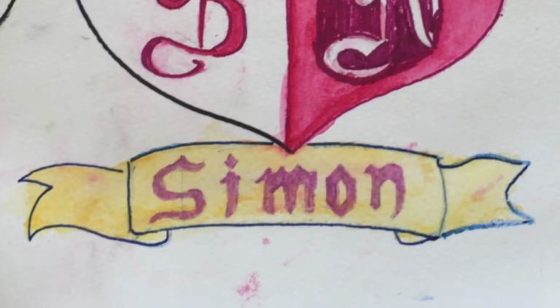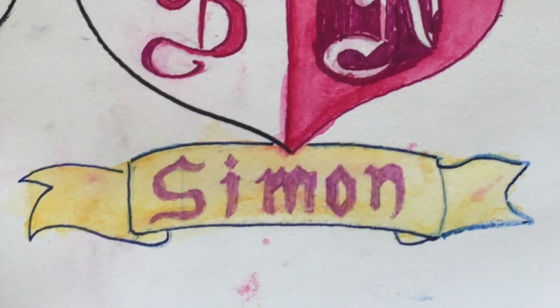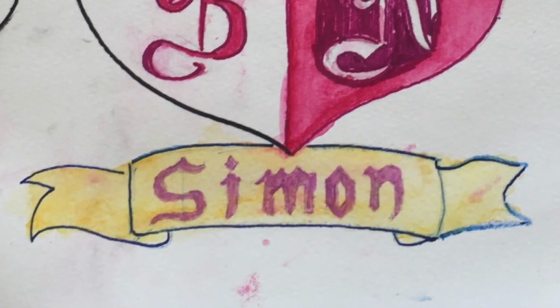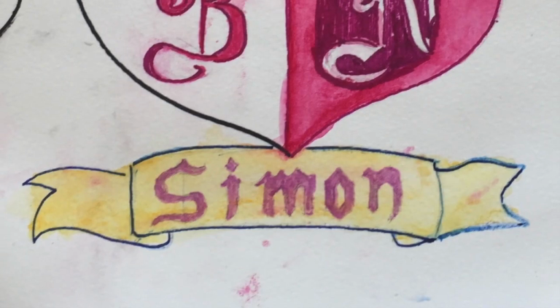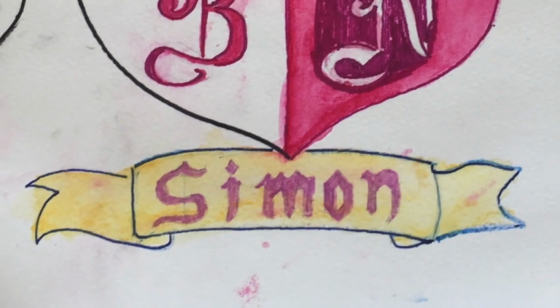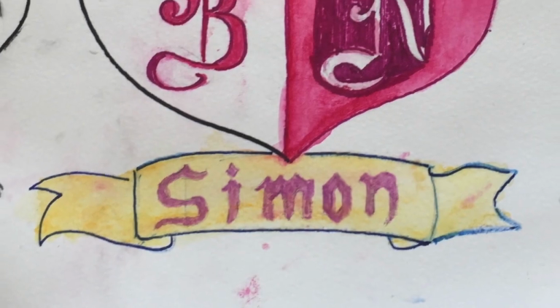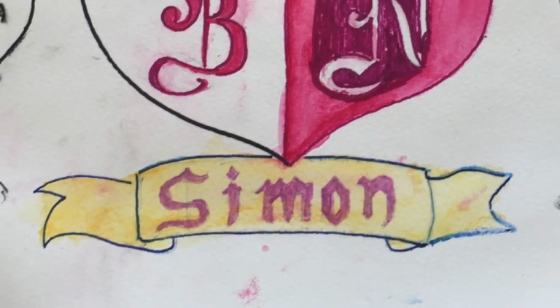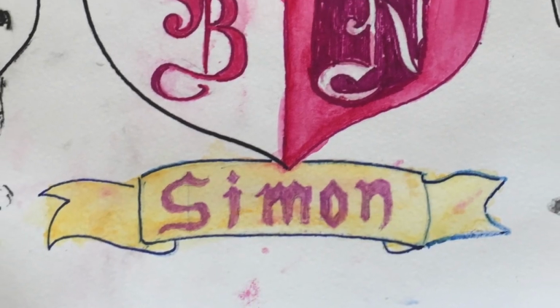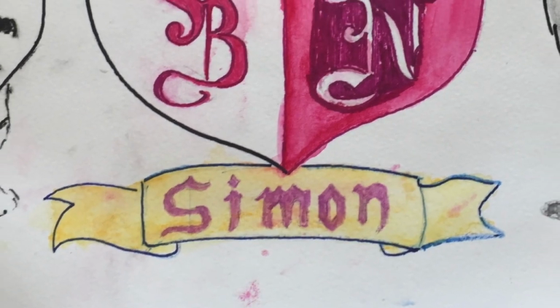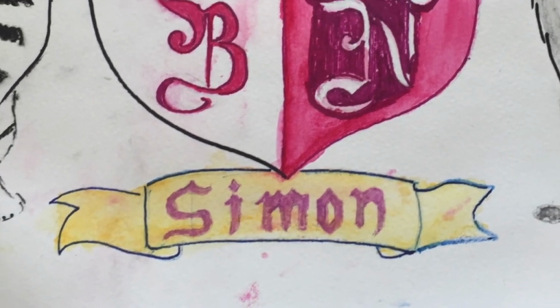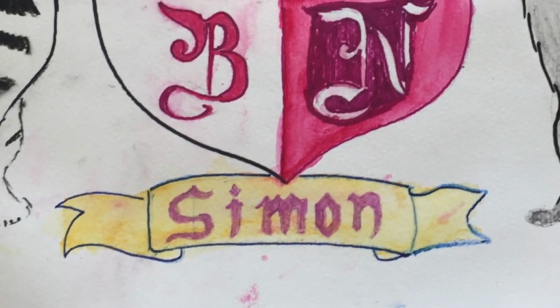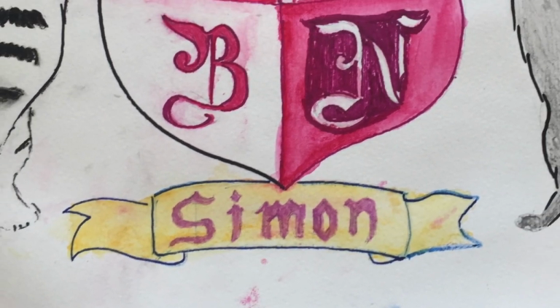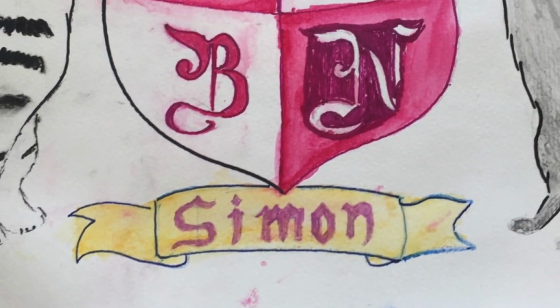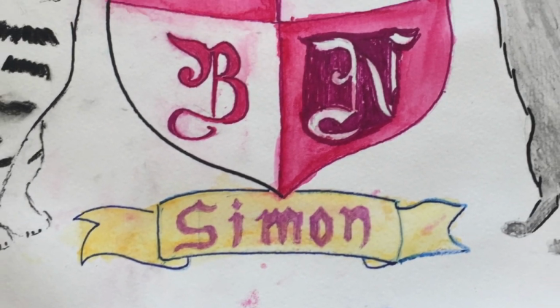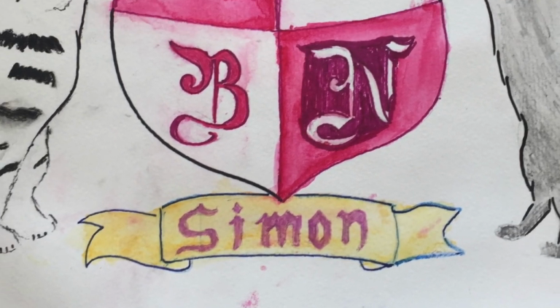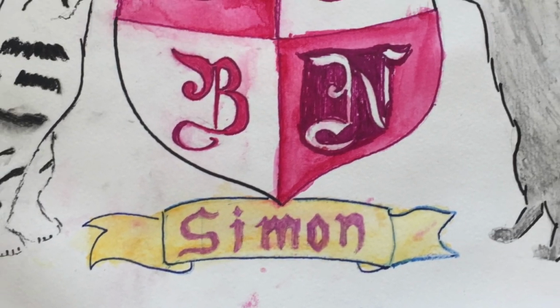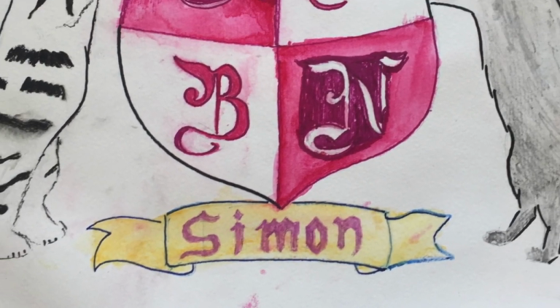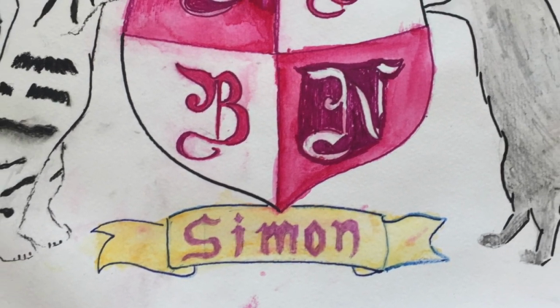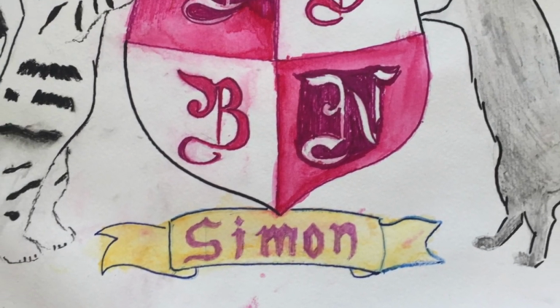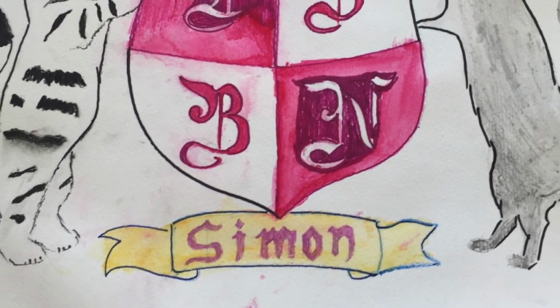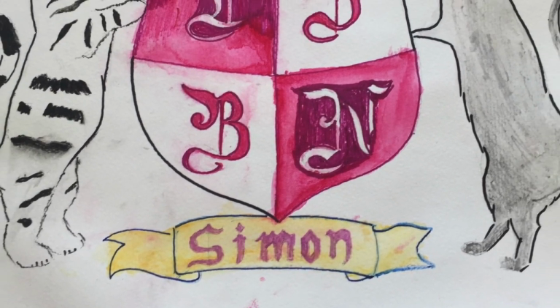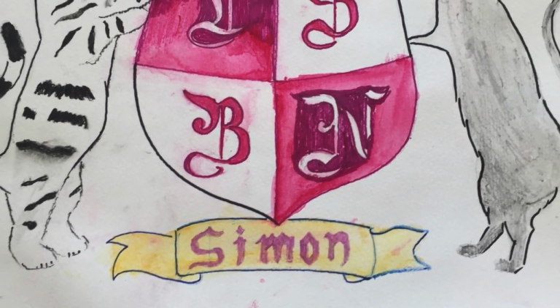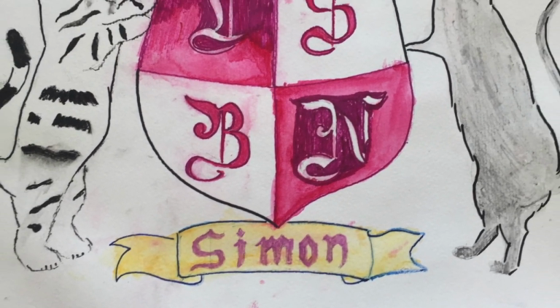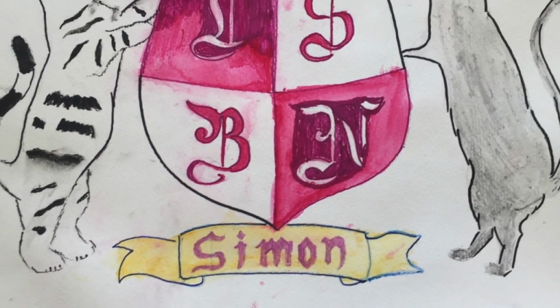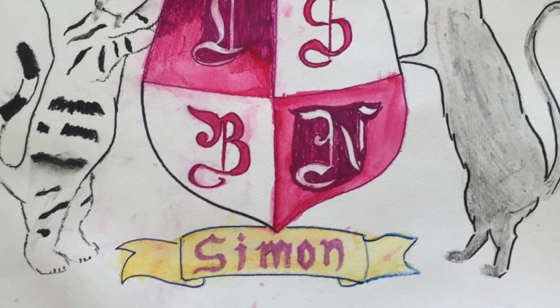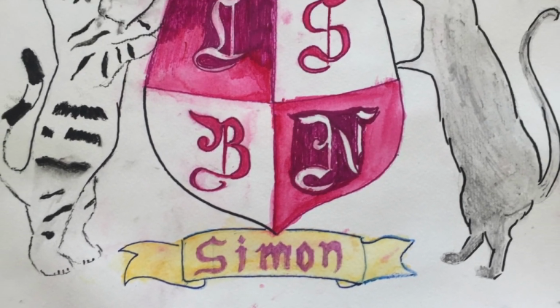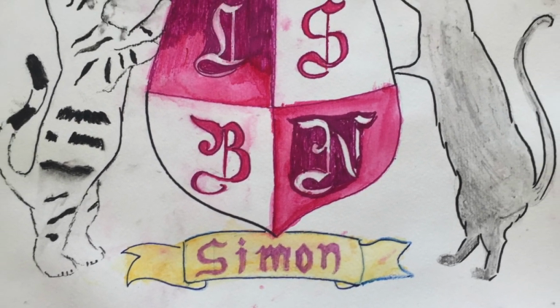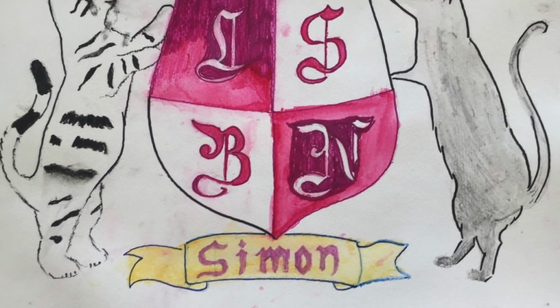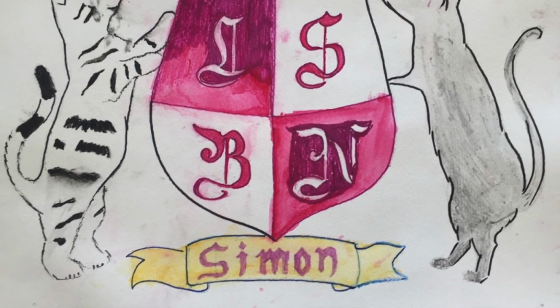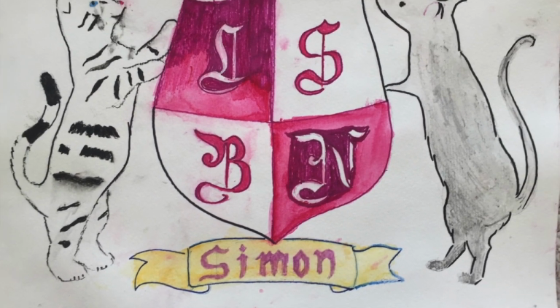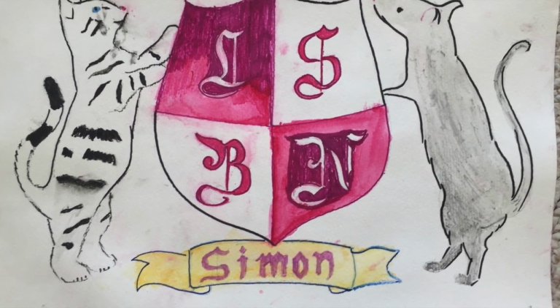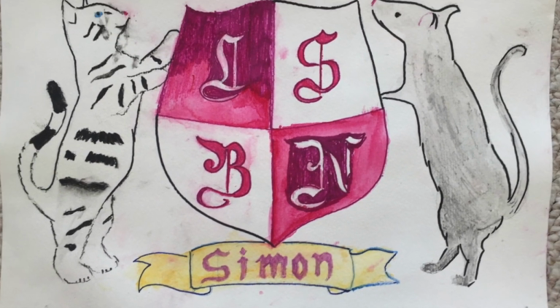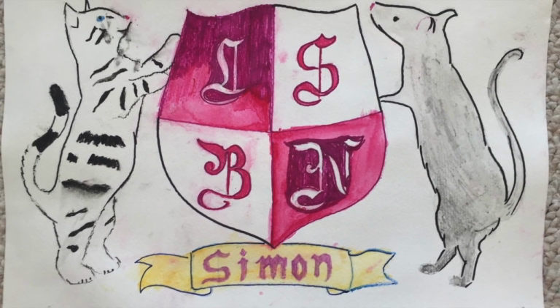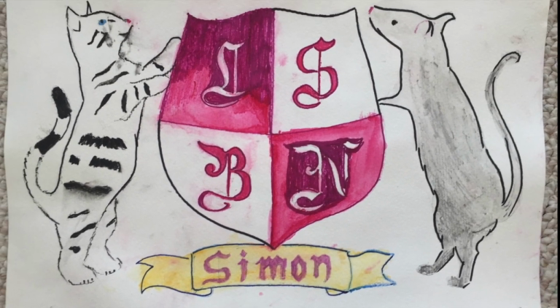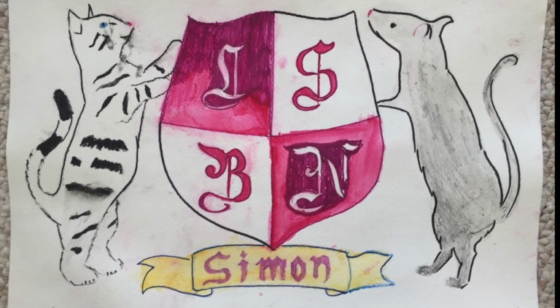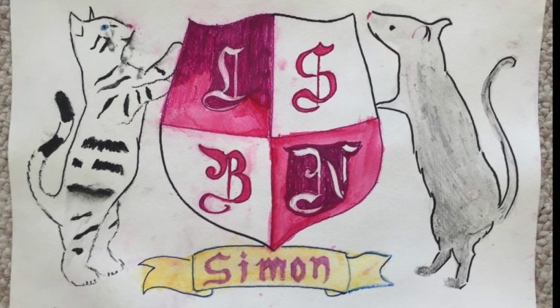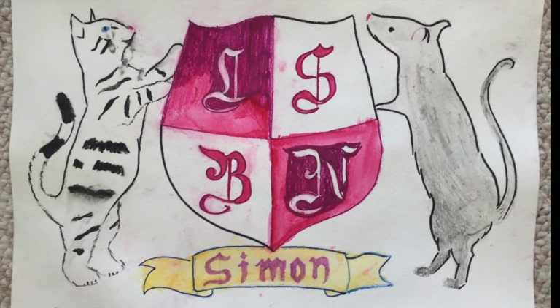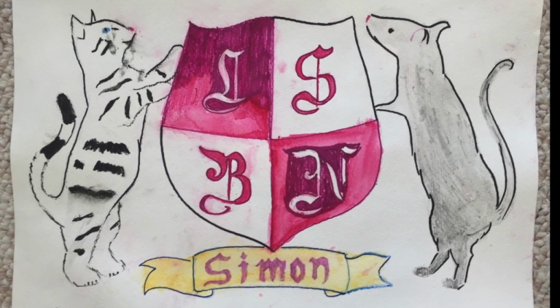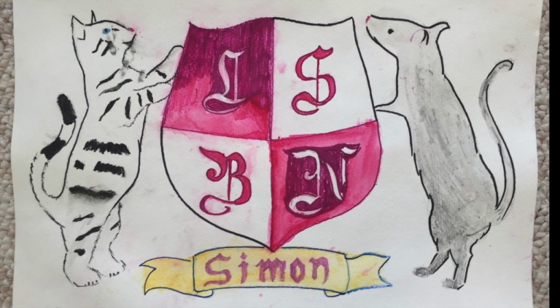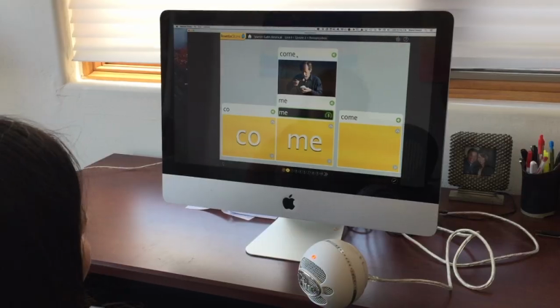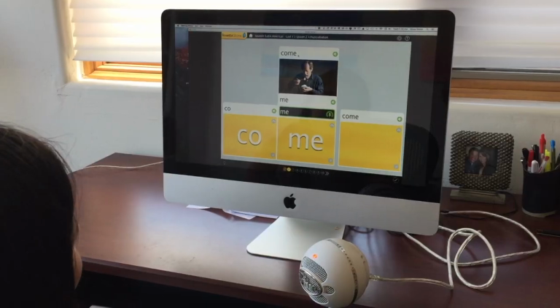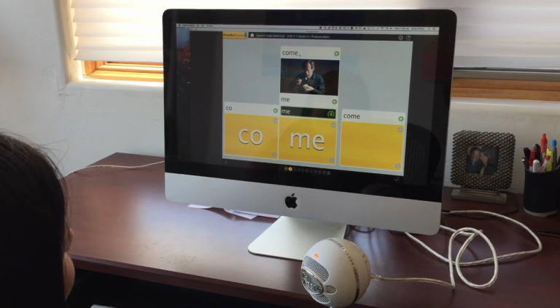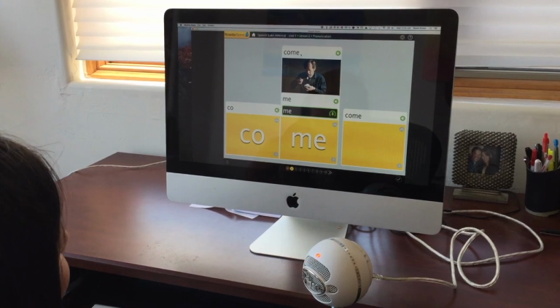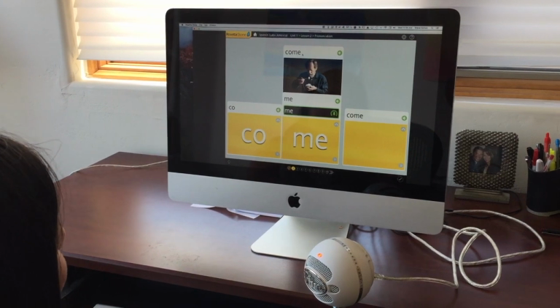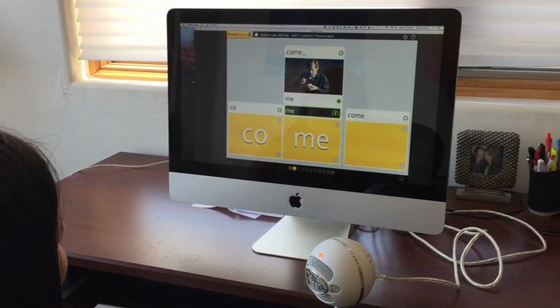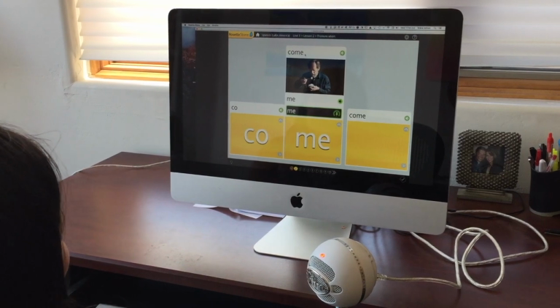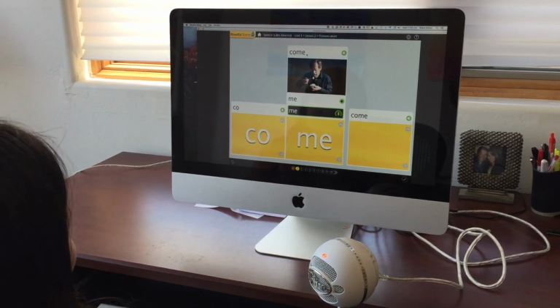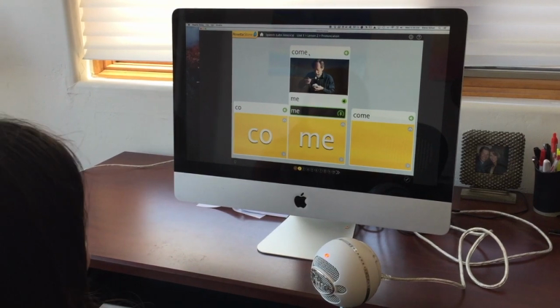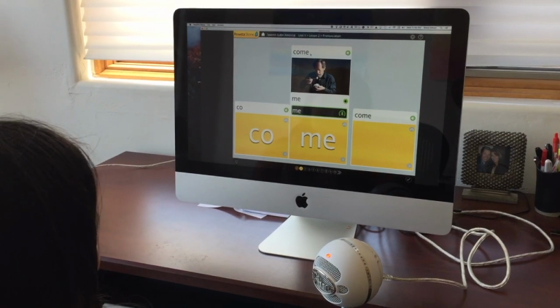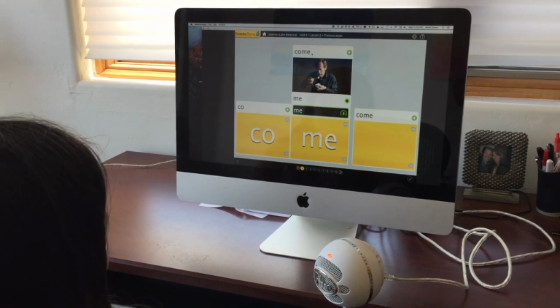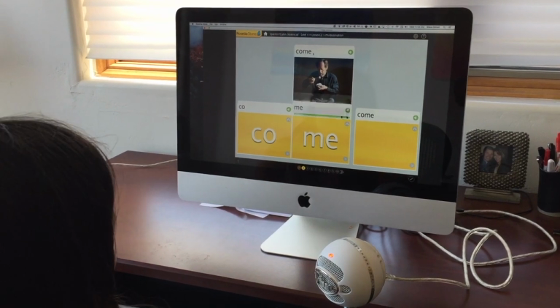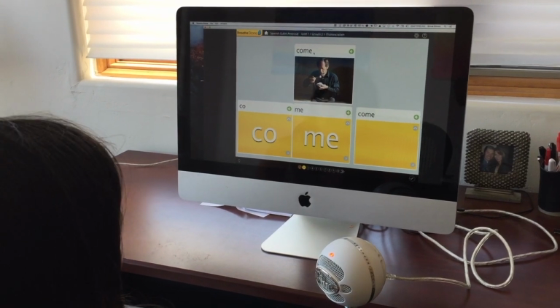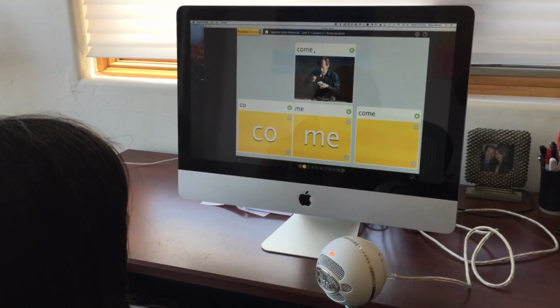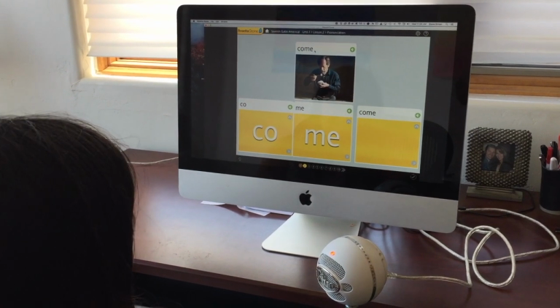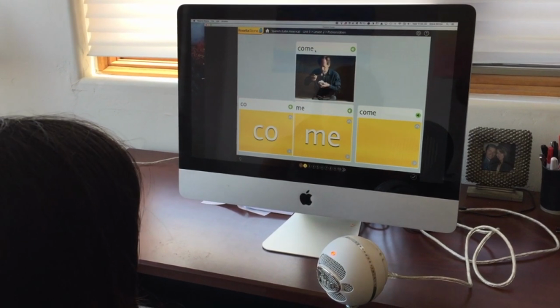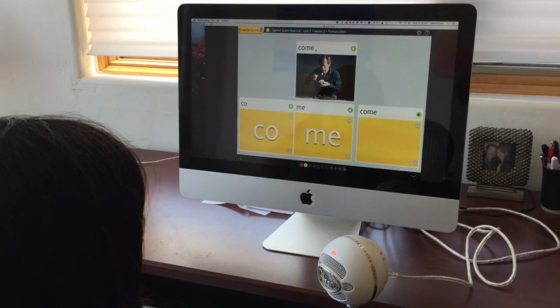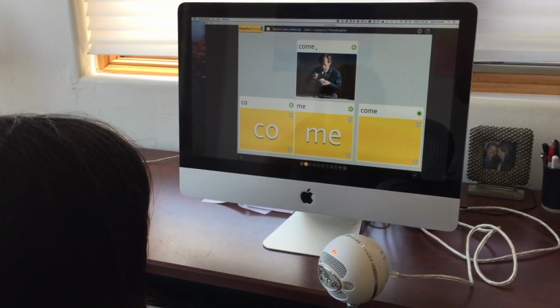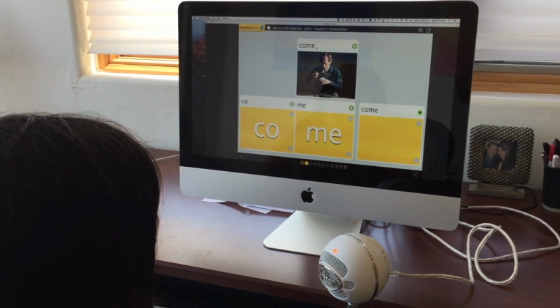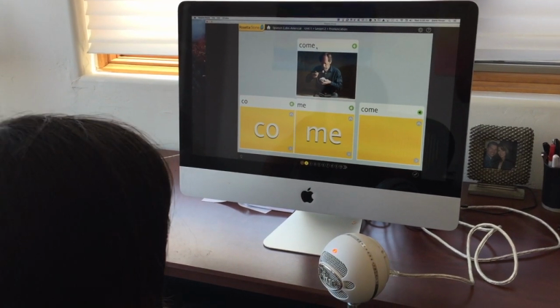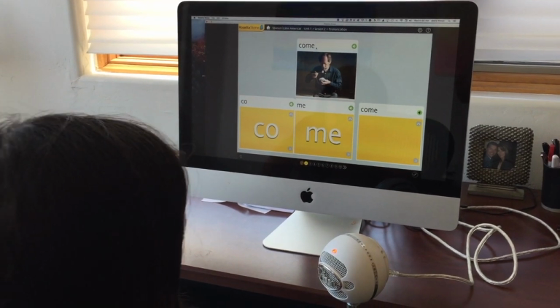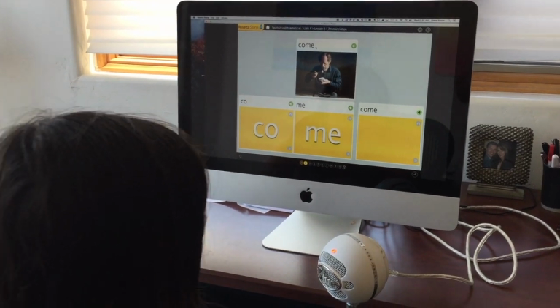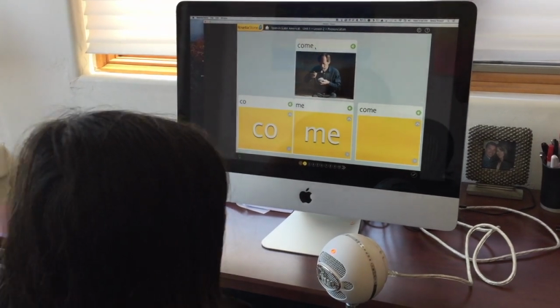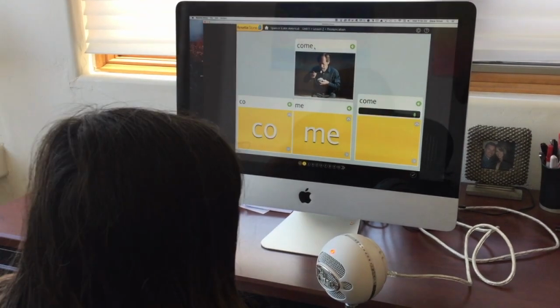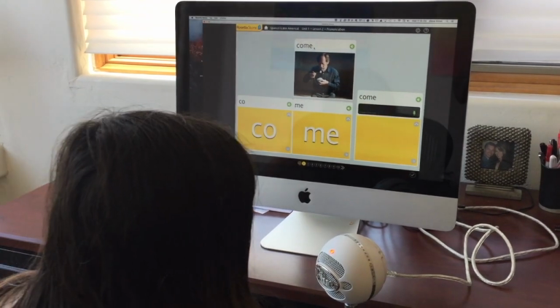We designed our own family coat of arms. Billy noted she really doesn't like Spanish.